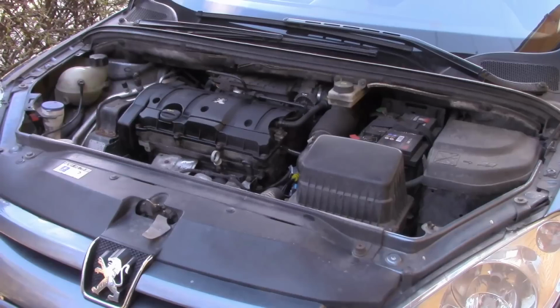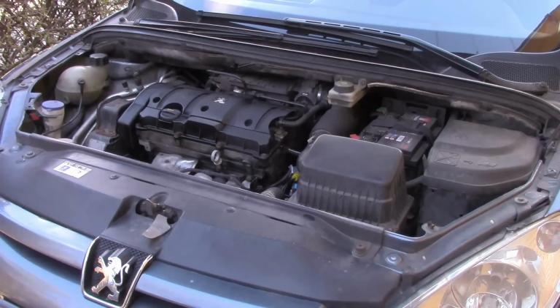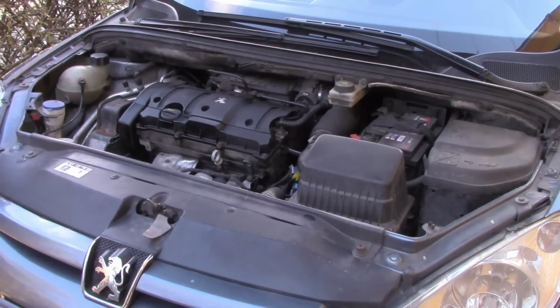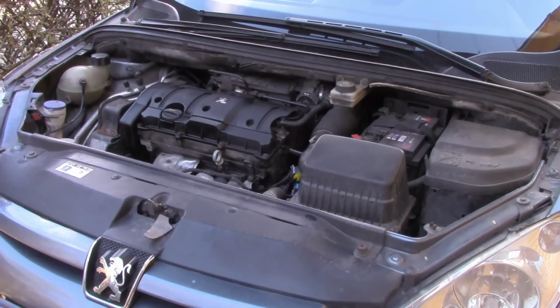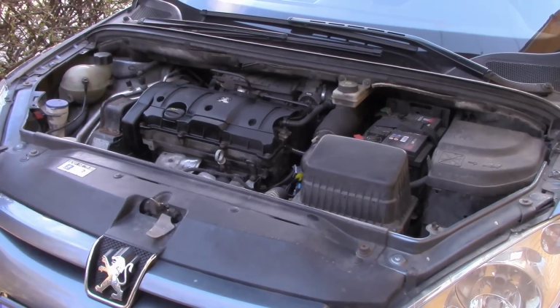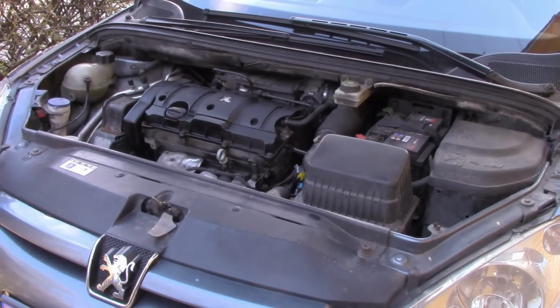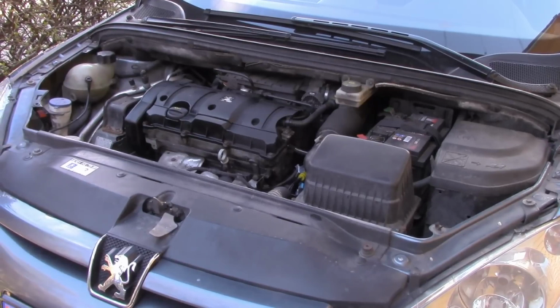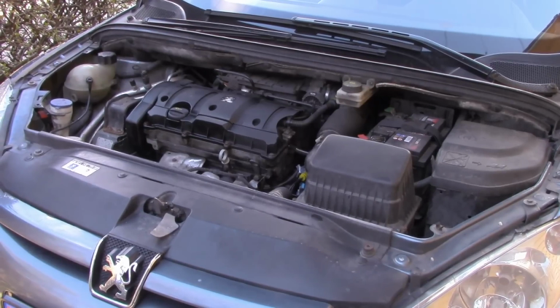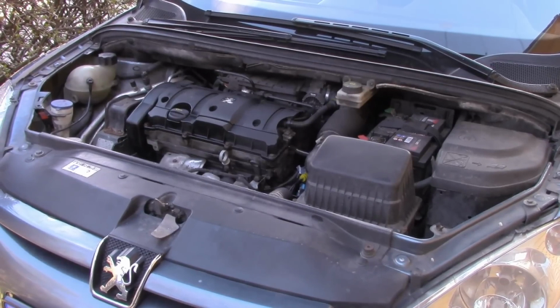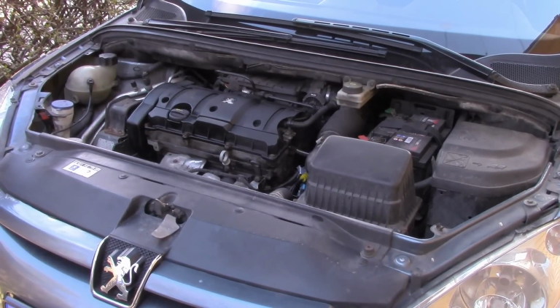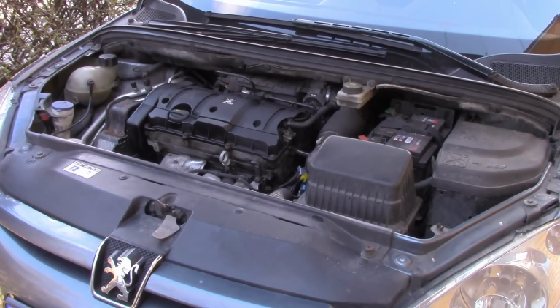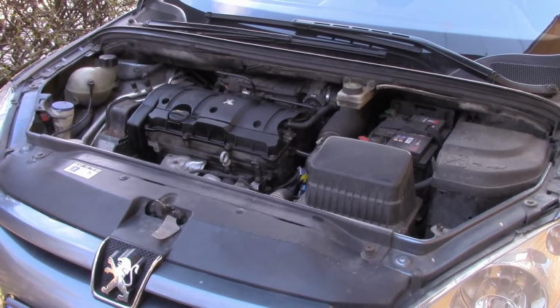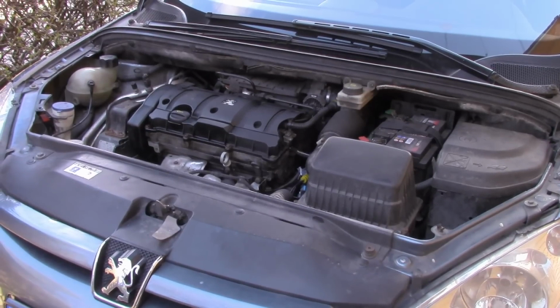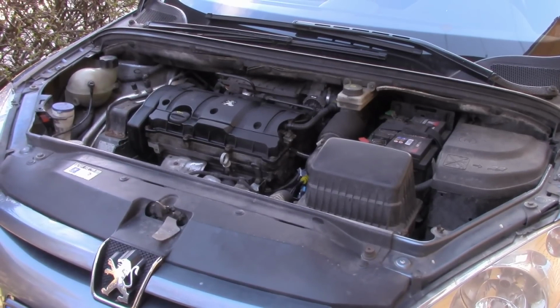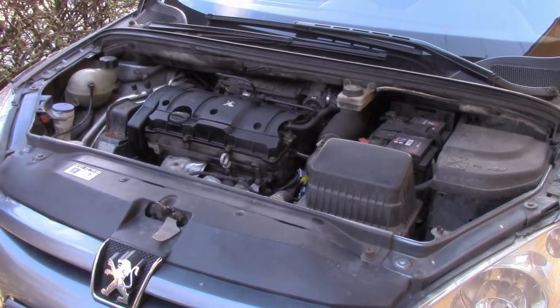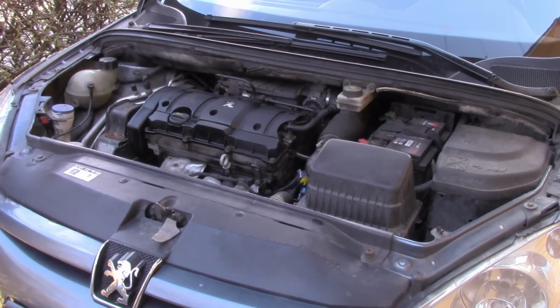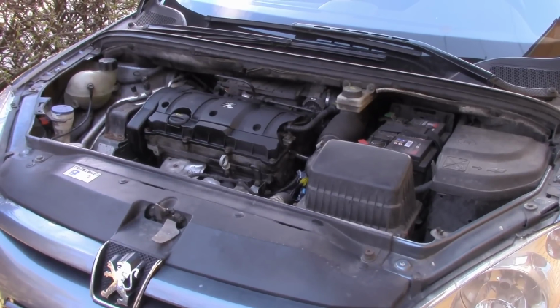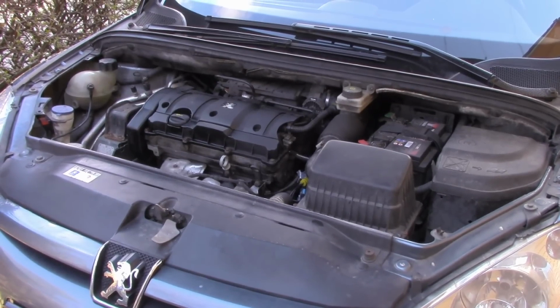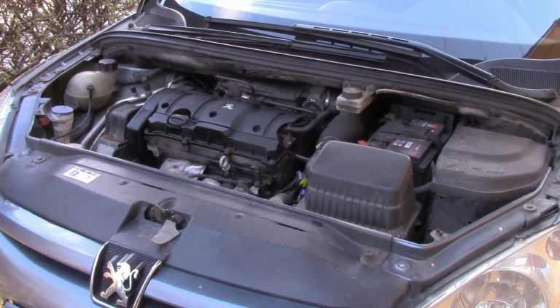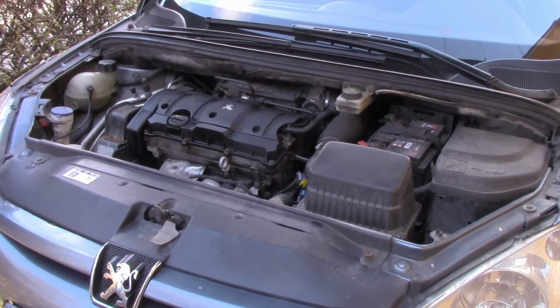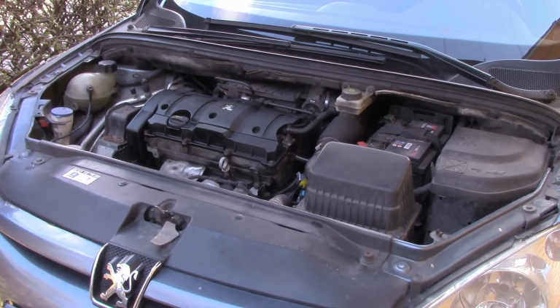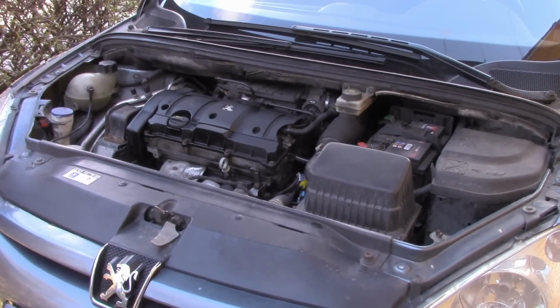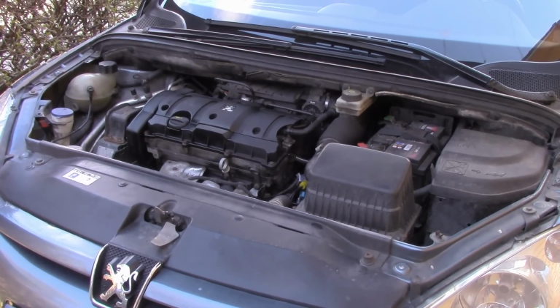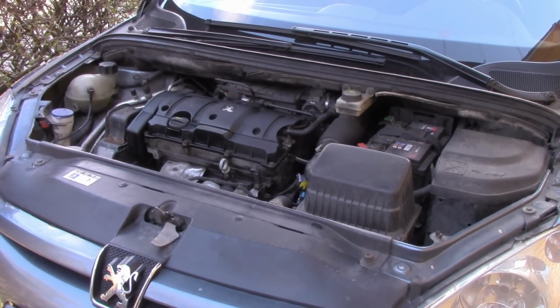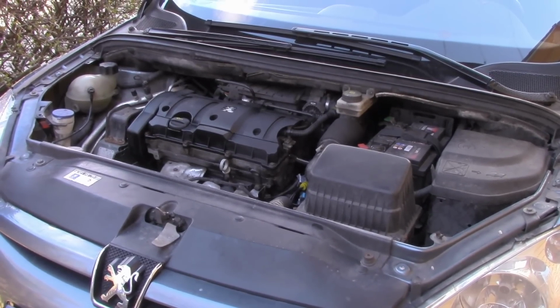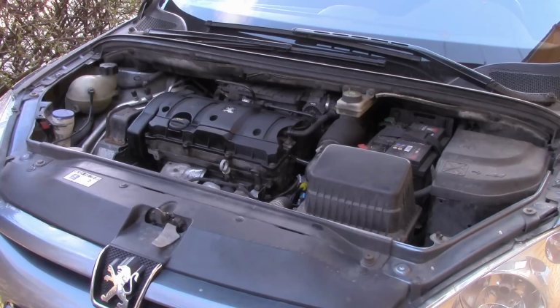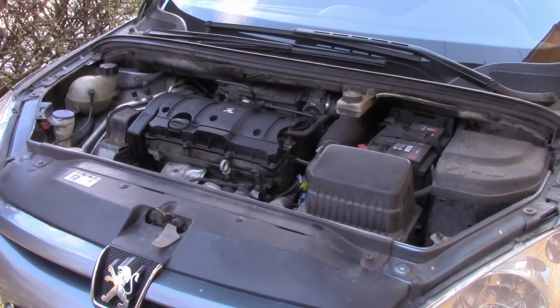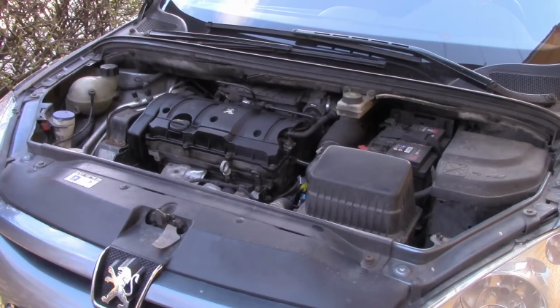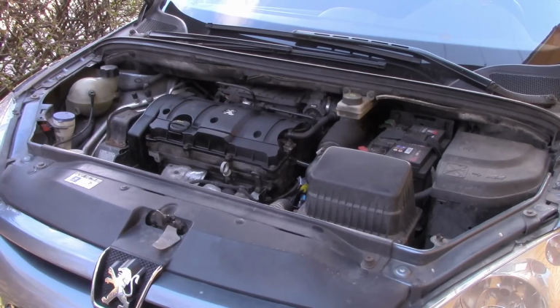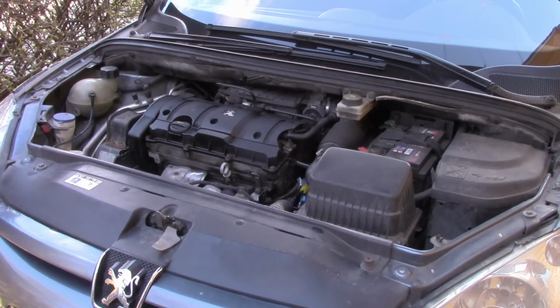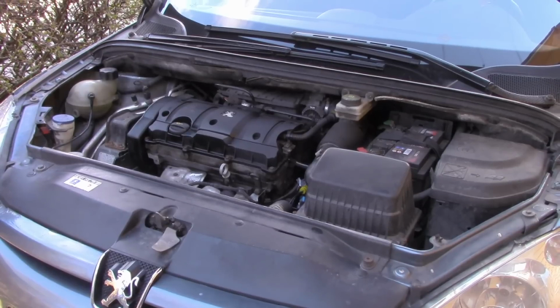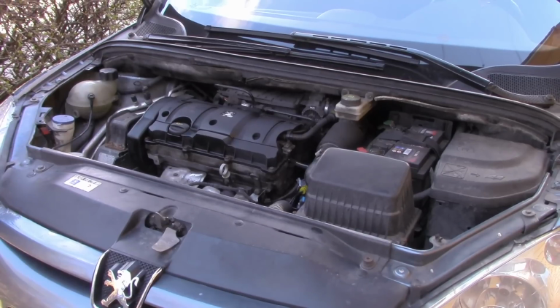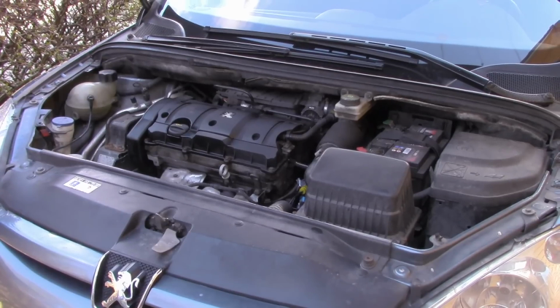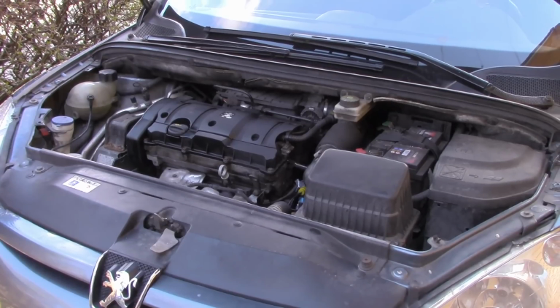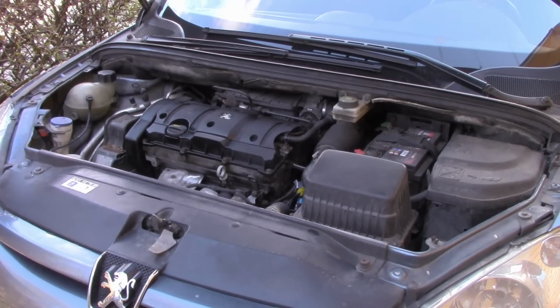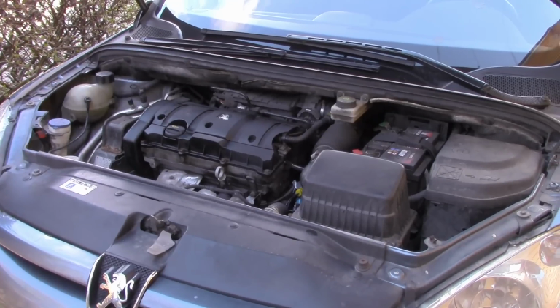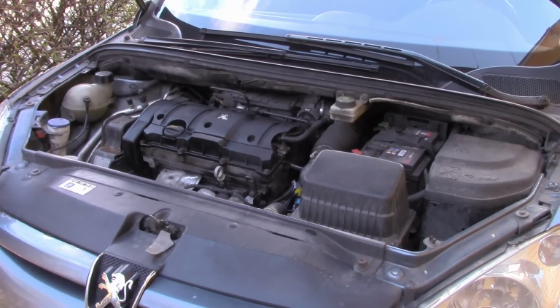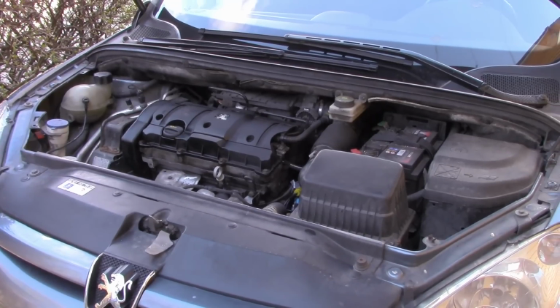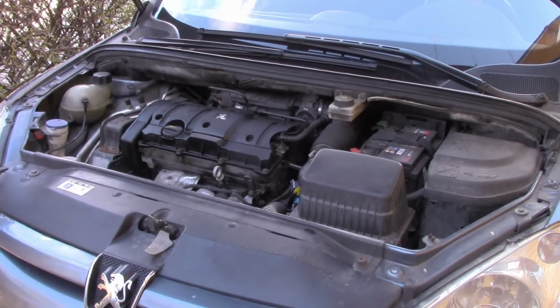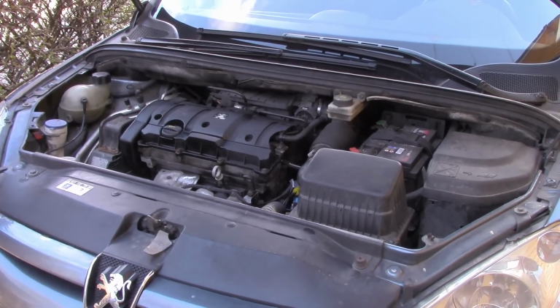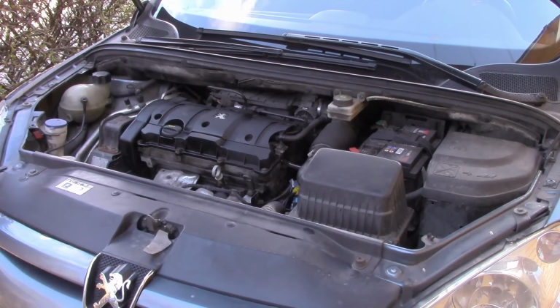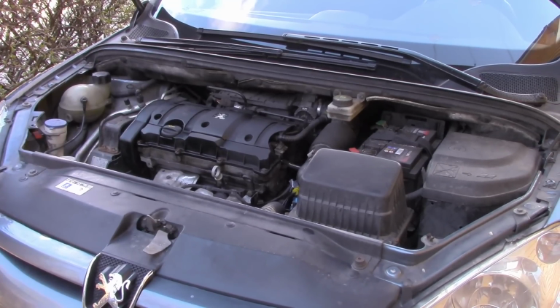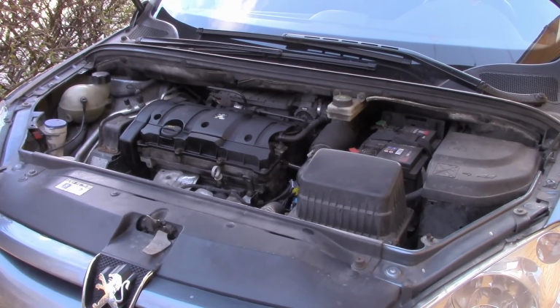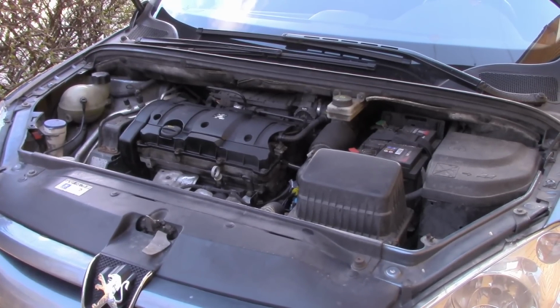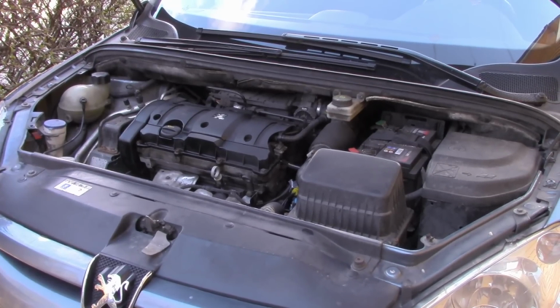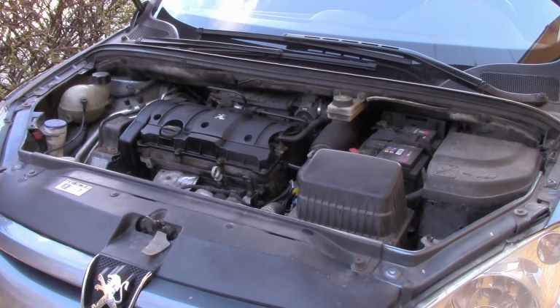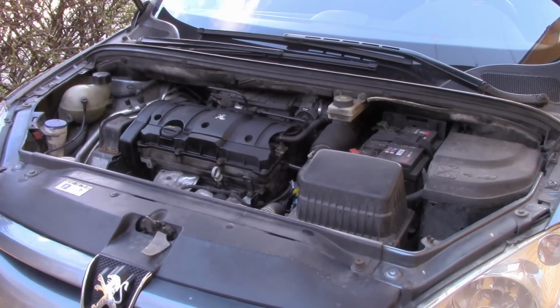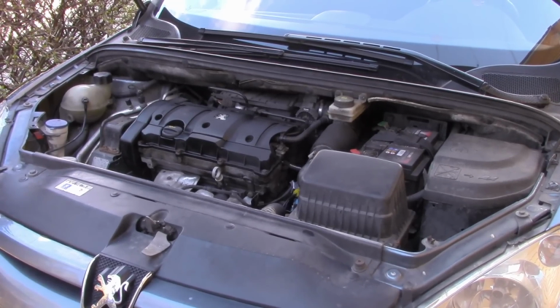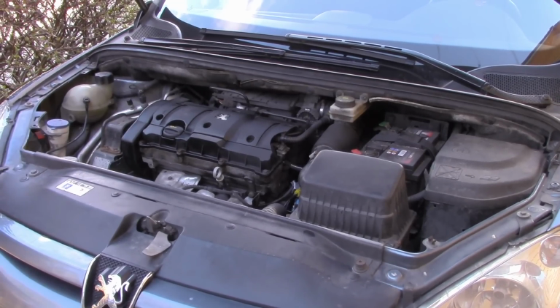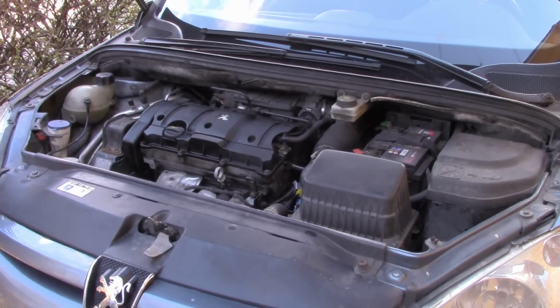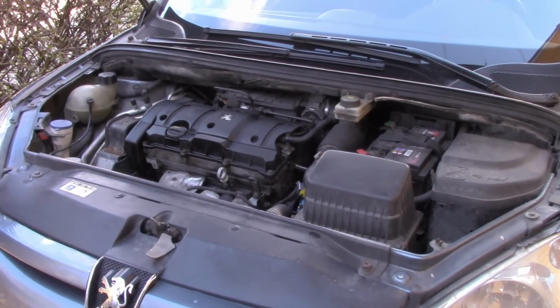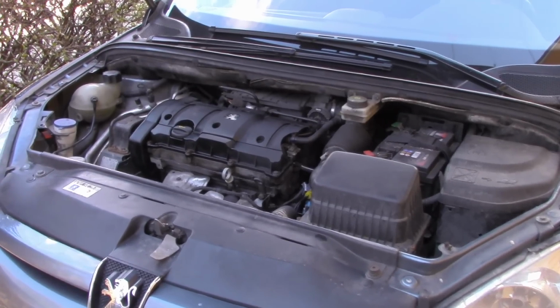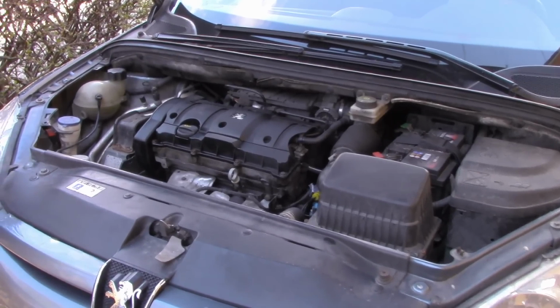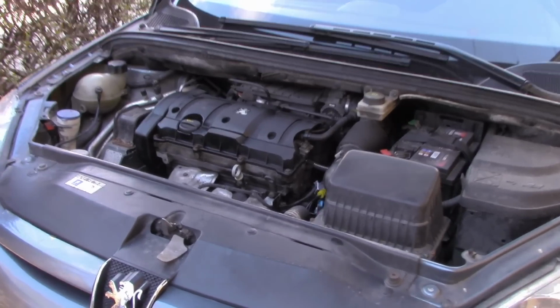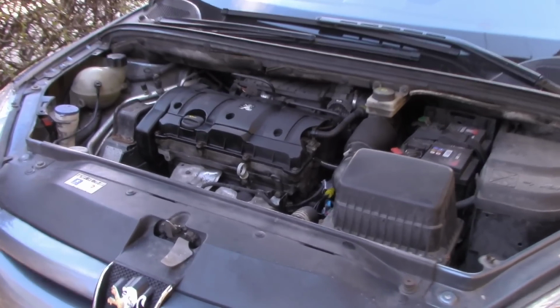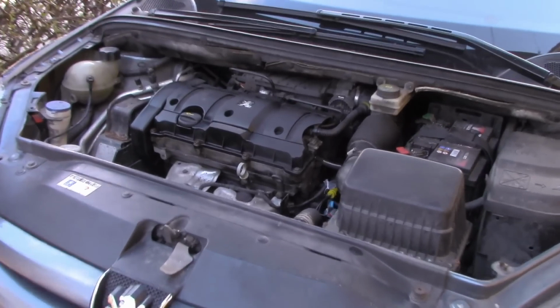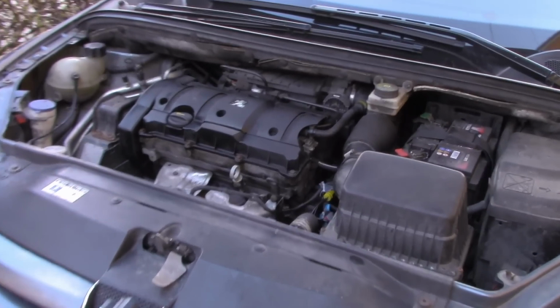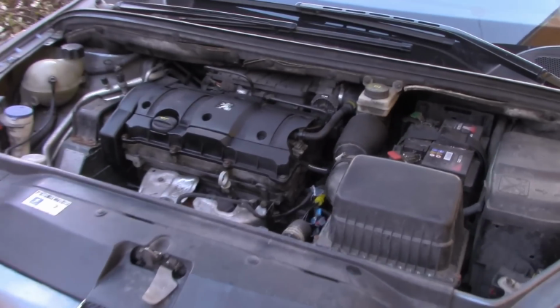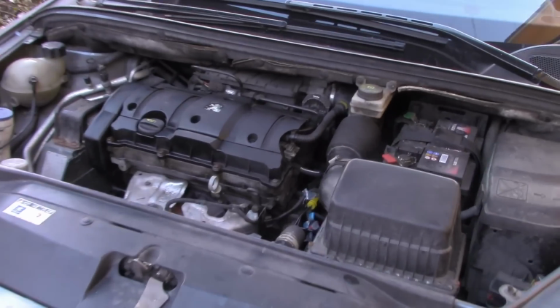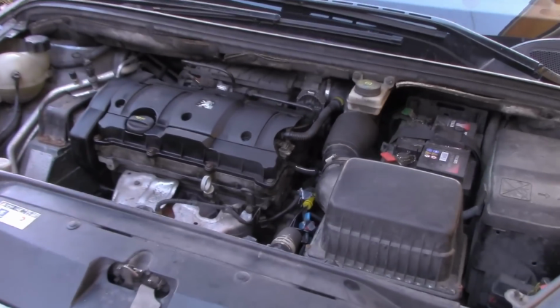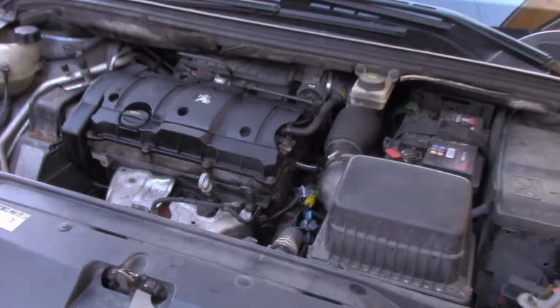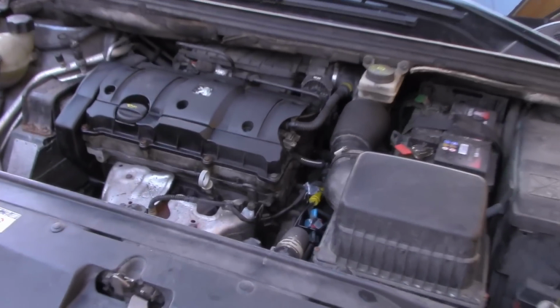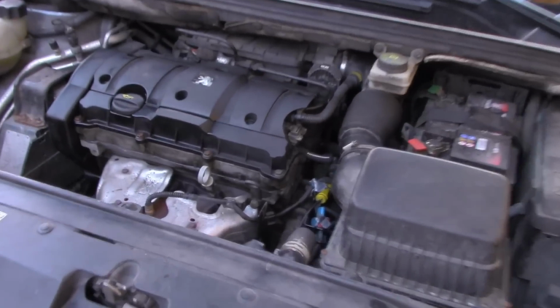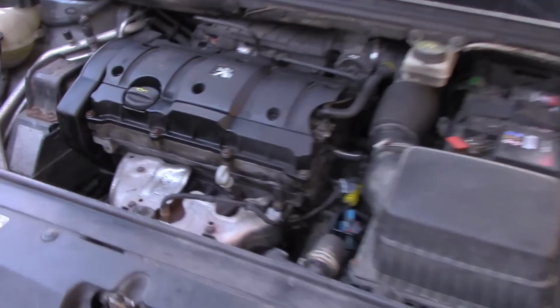Hi guys, this is a special Peugeot 307SW from 2005 and today we are going to replace the catalytic converter.